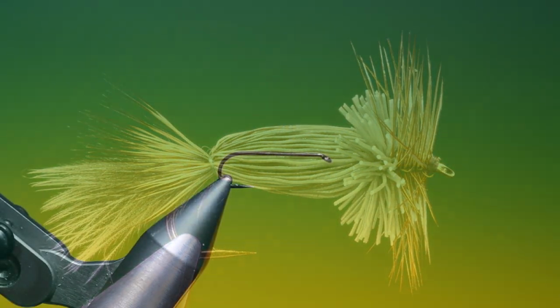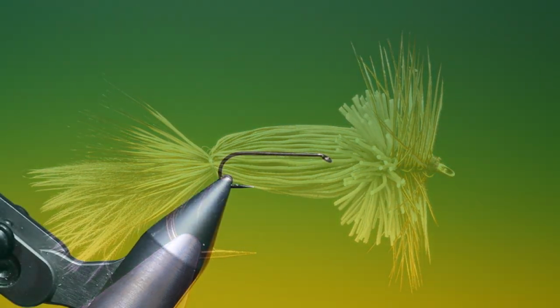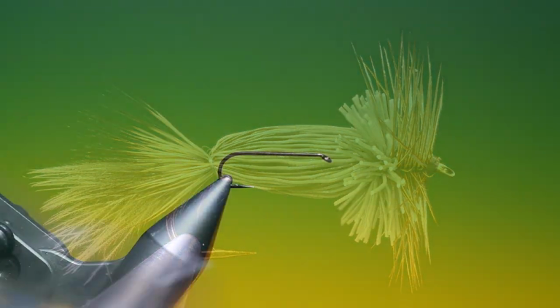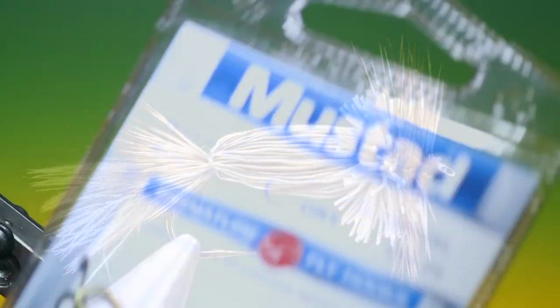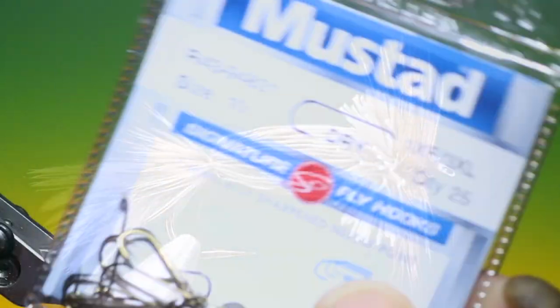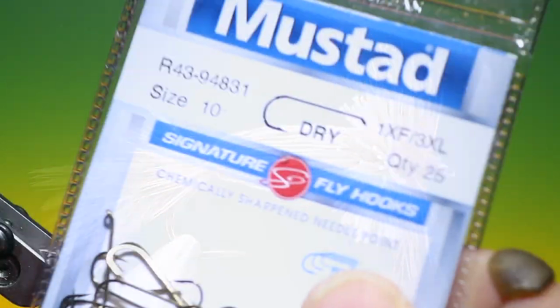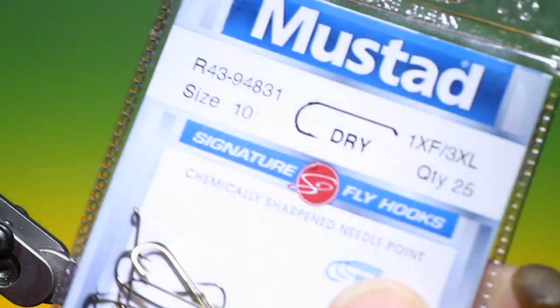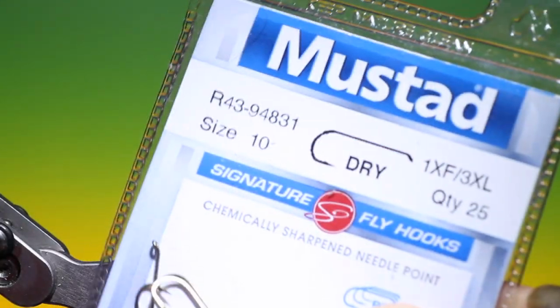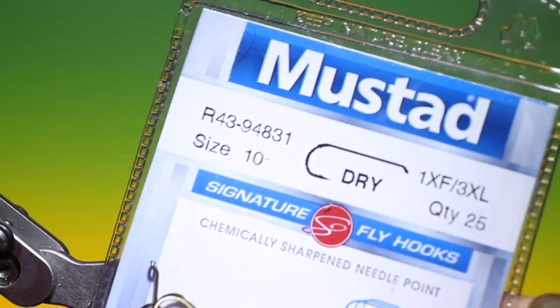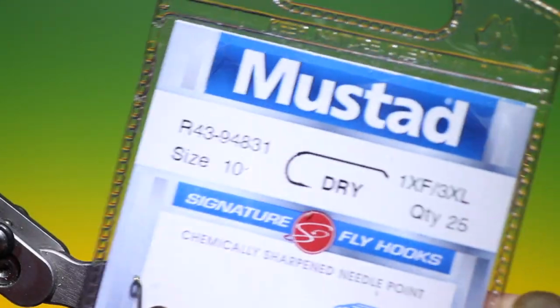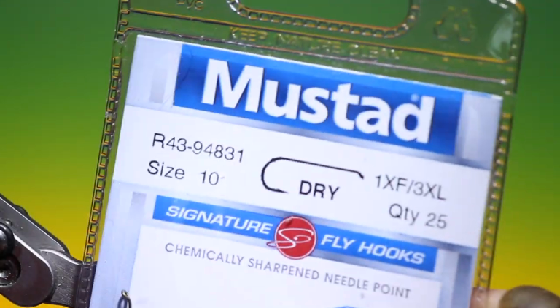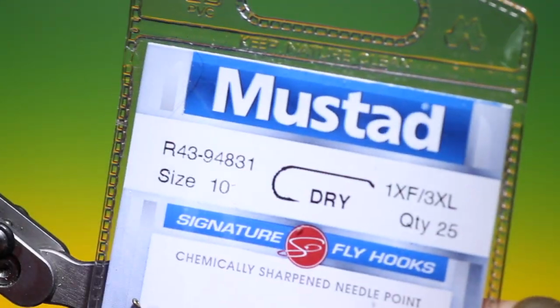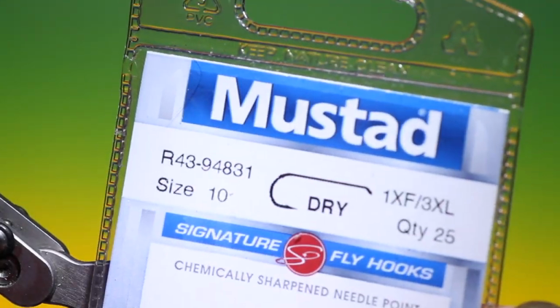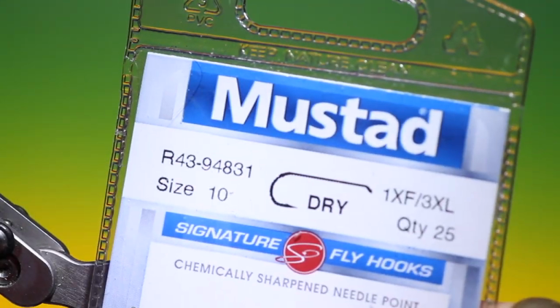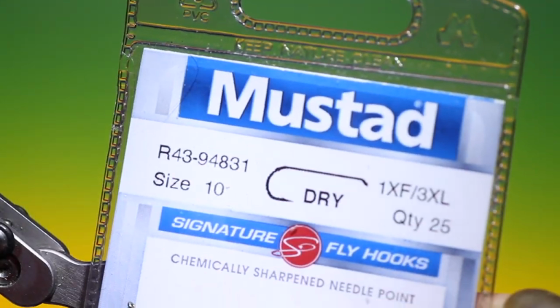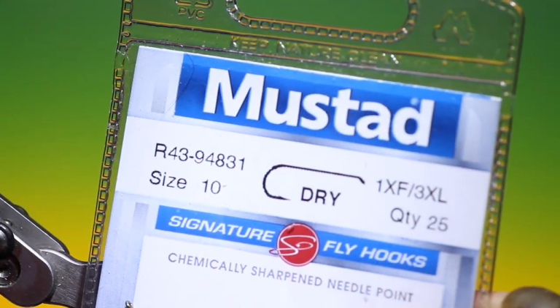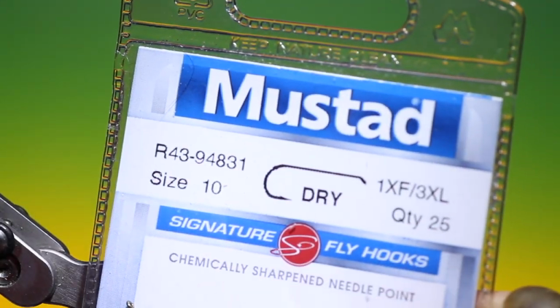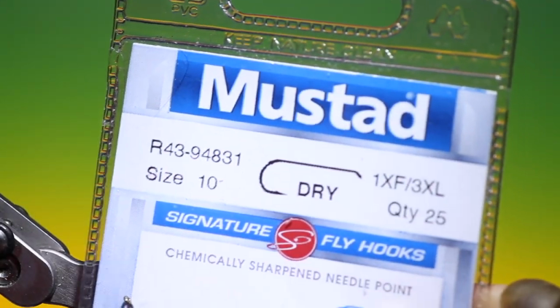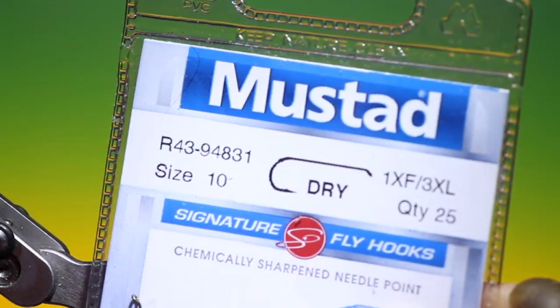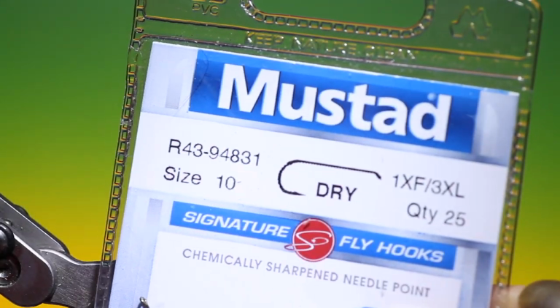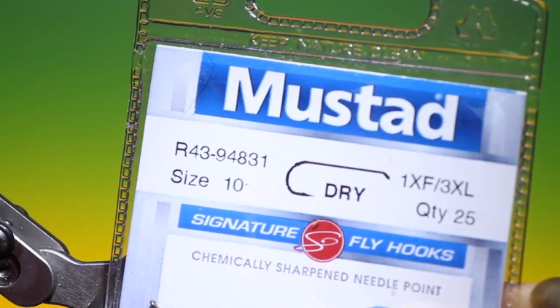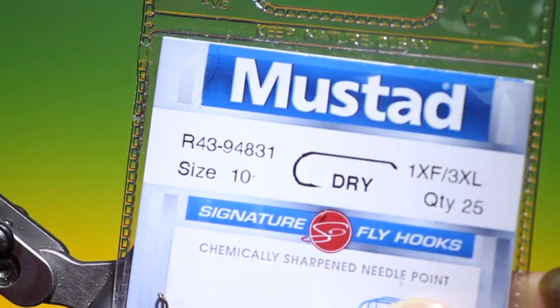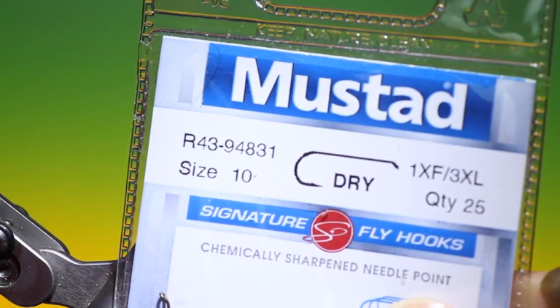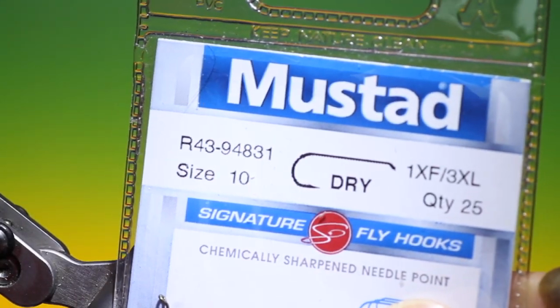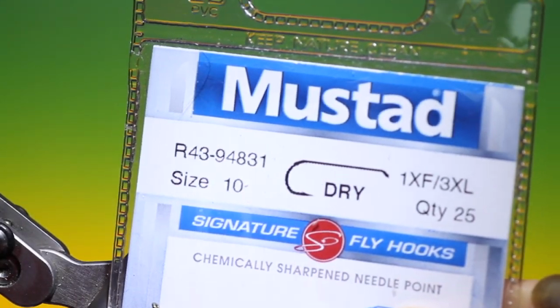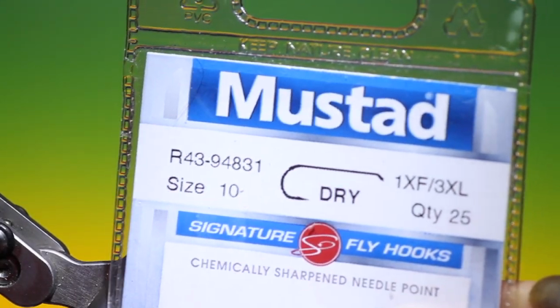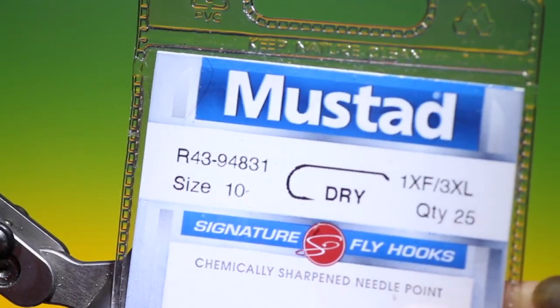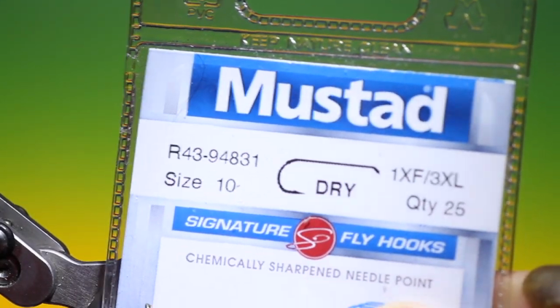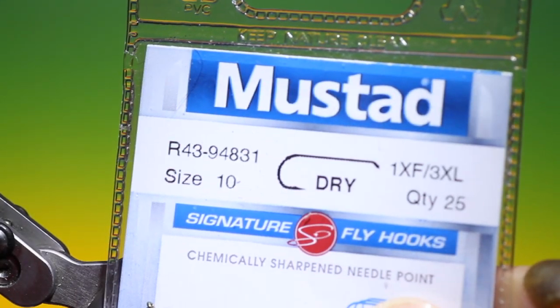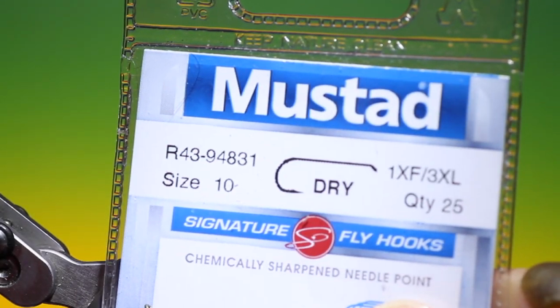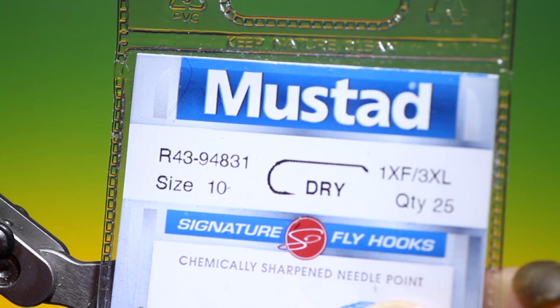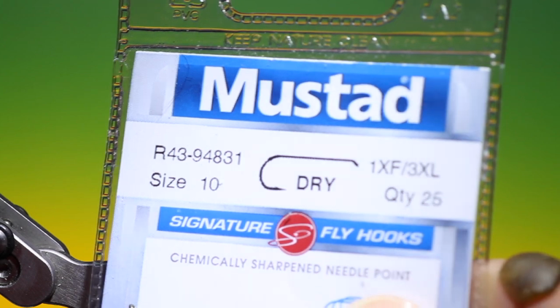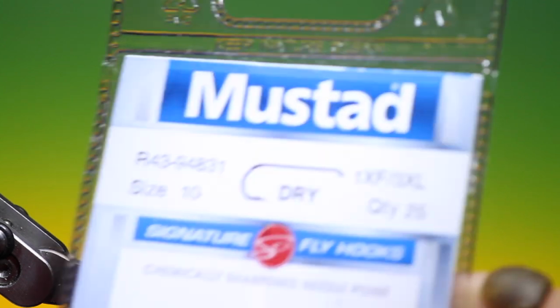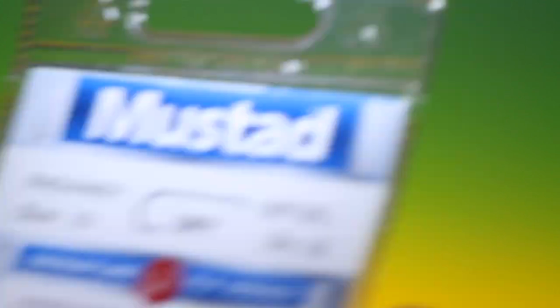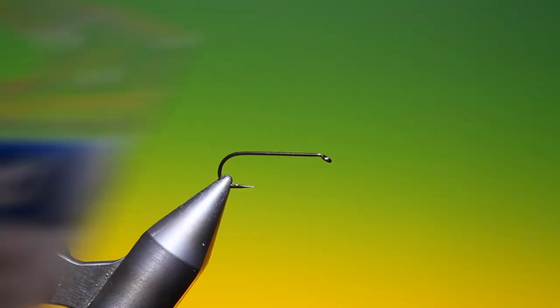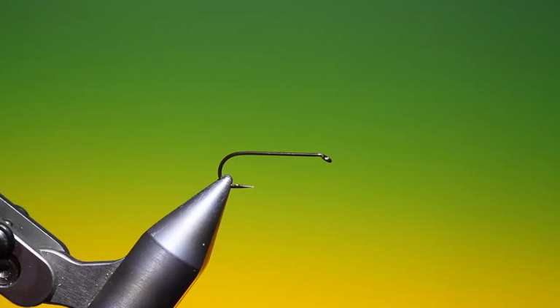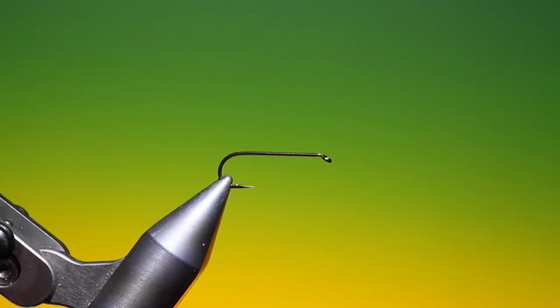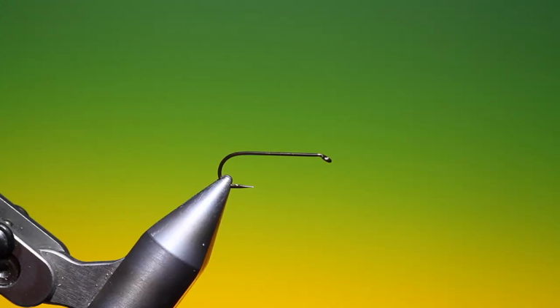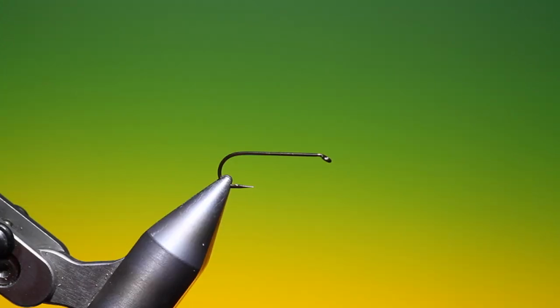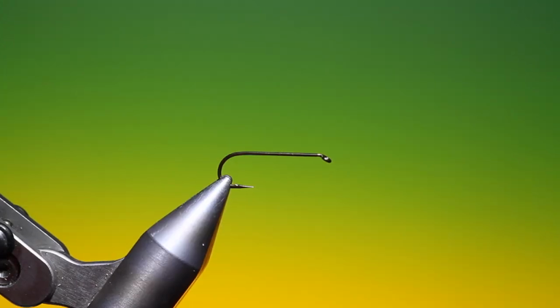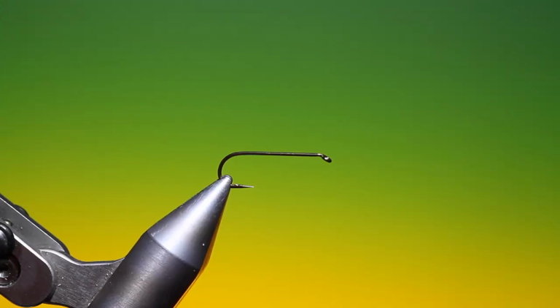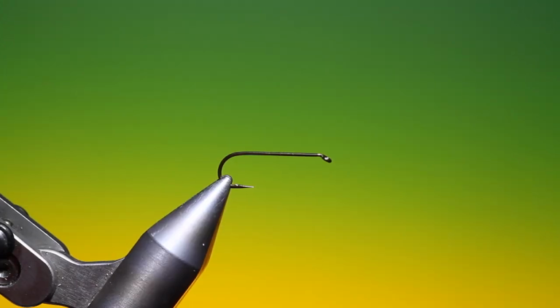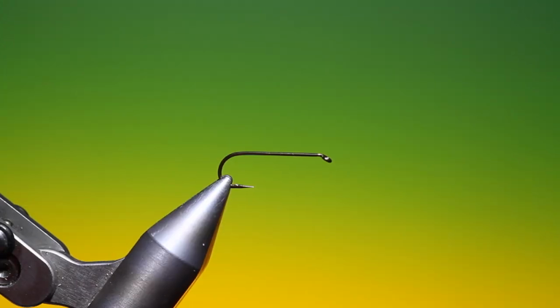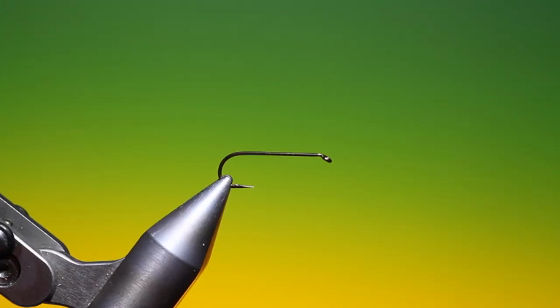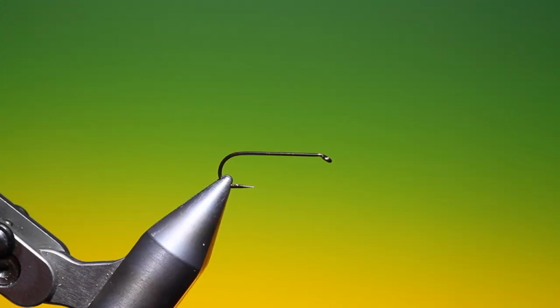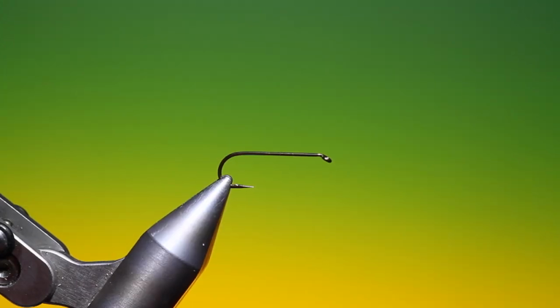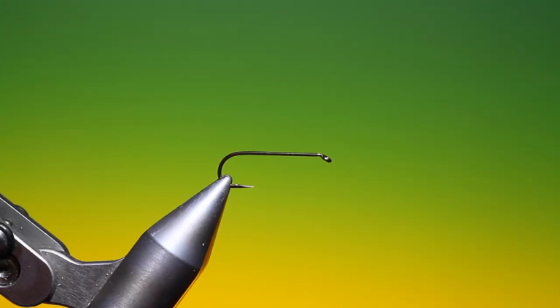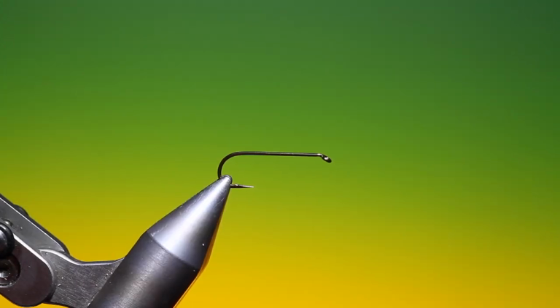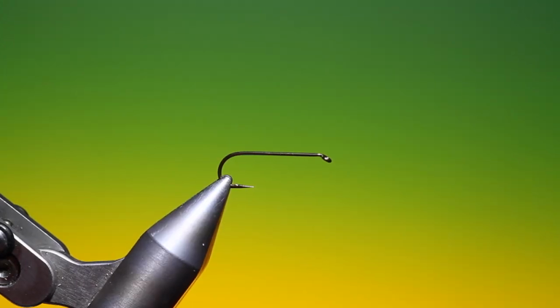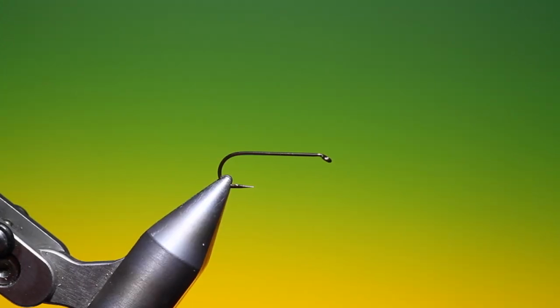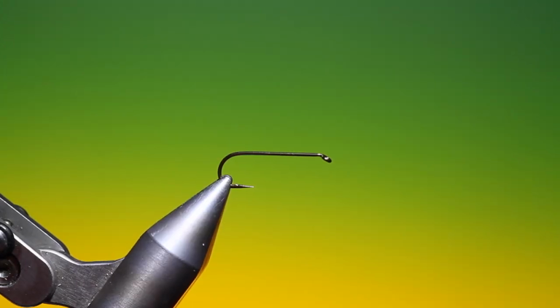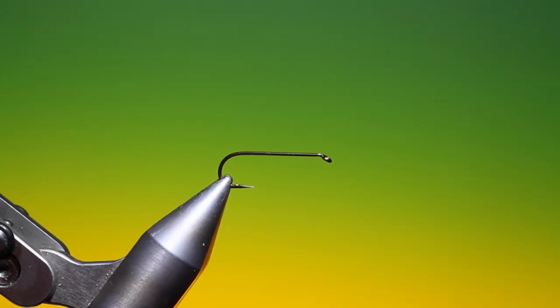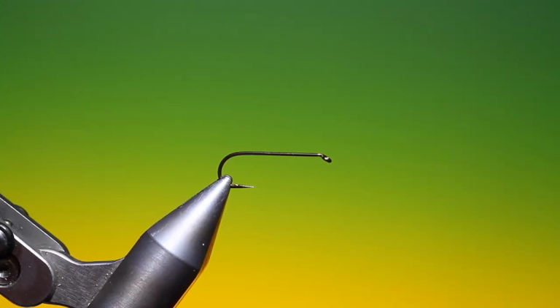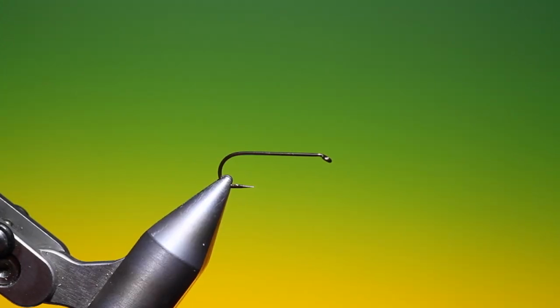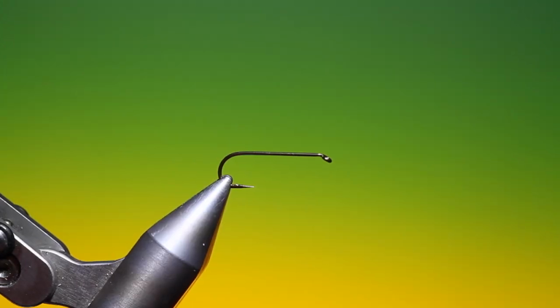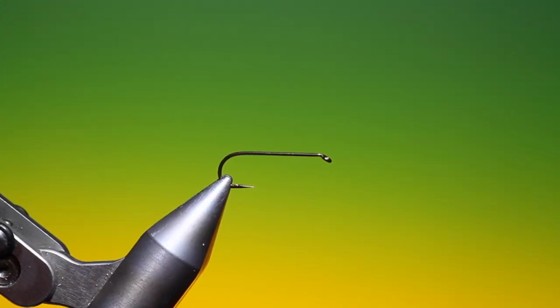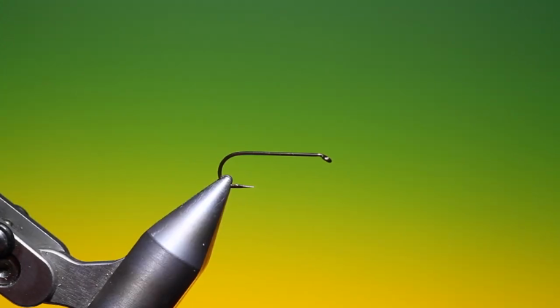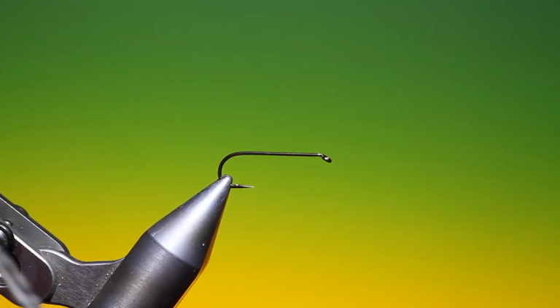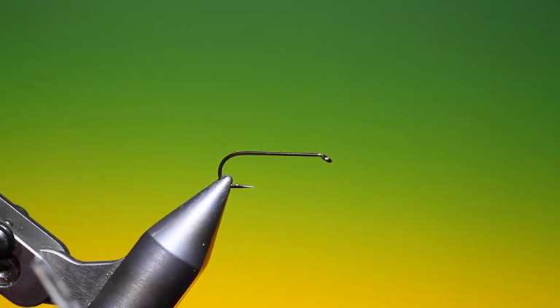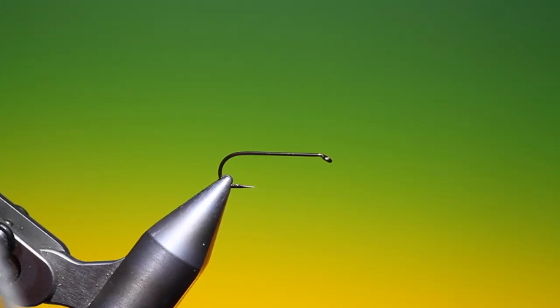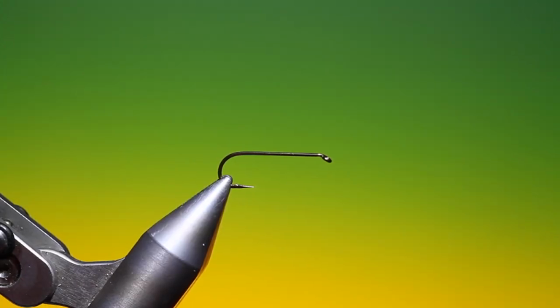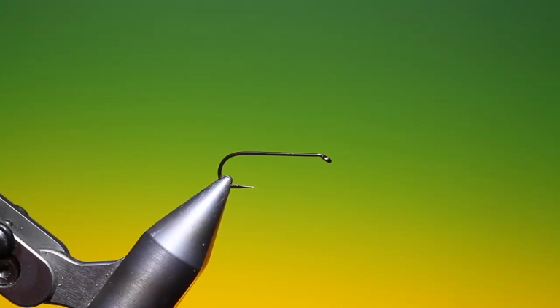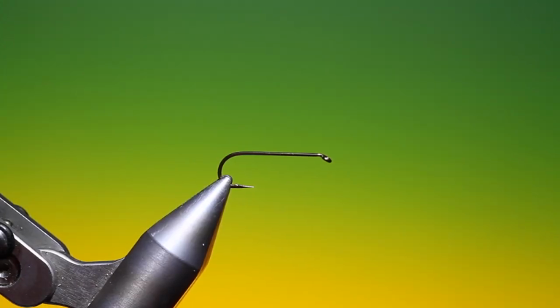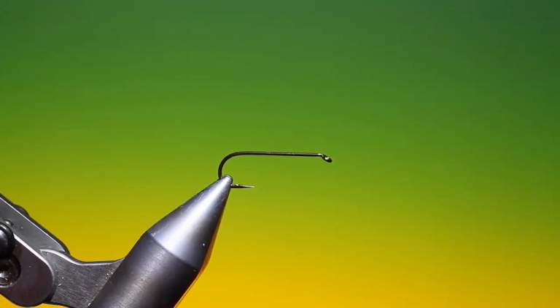We'll start with the Mustad O43 size 10 dry fly hook. This is the Sasquatch, or the Bigfoot.